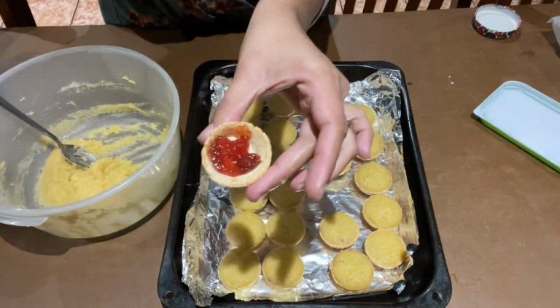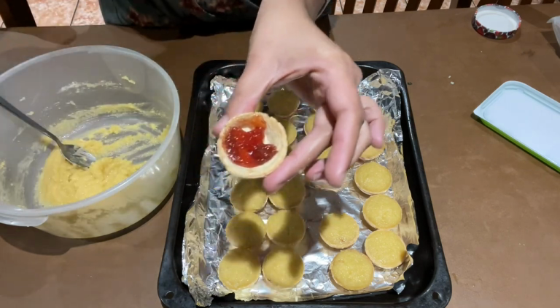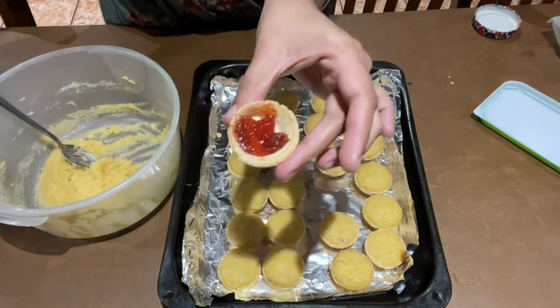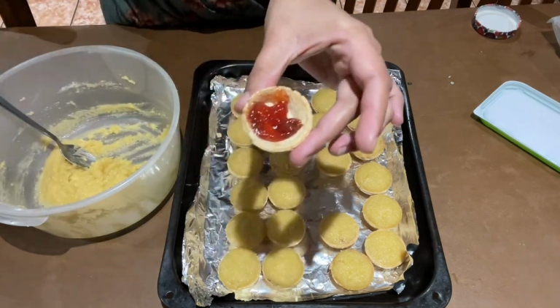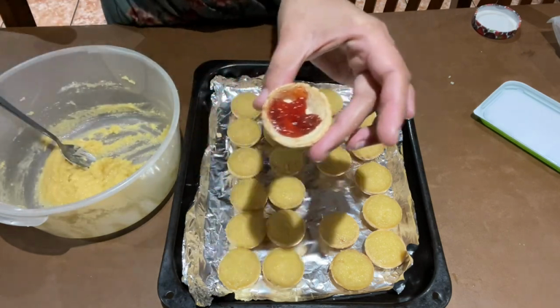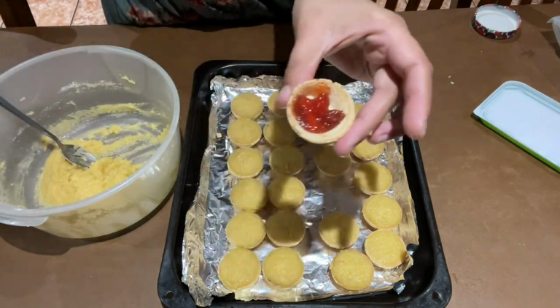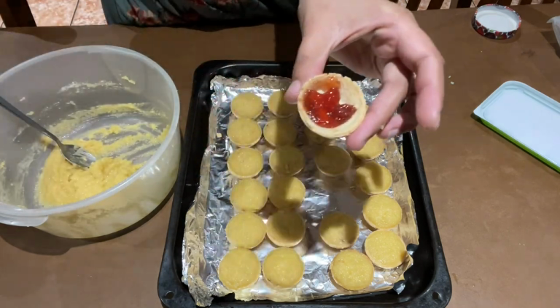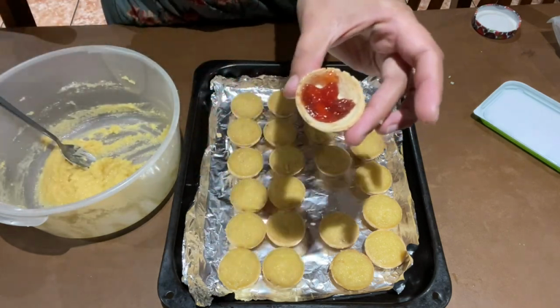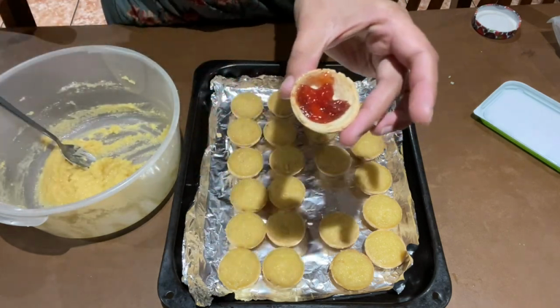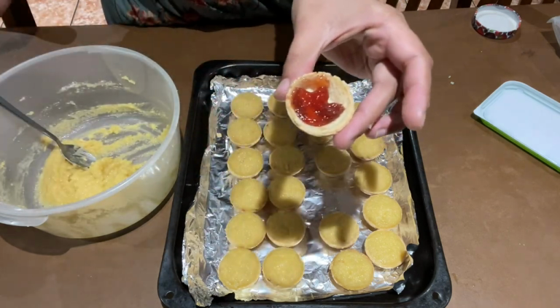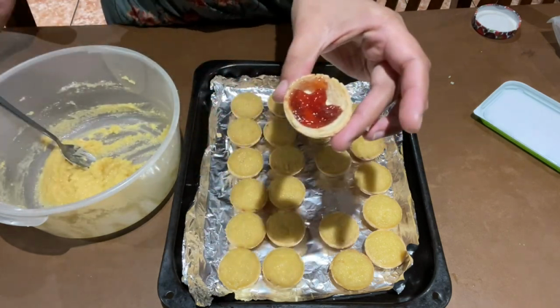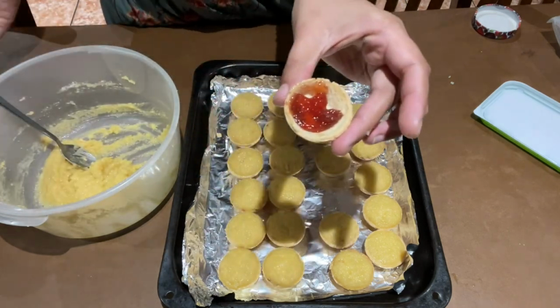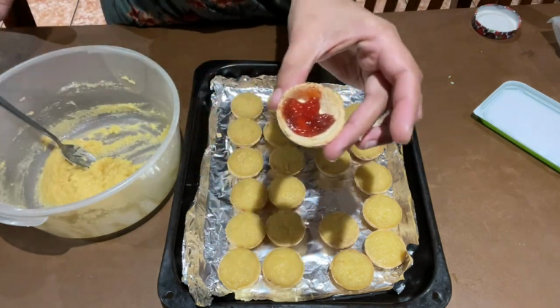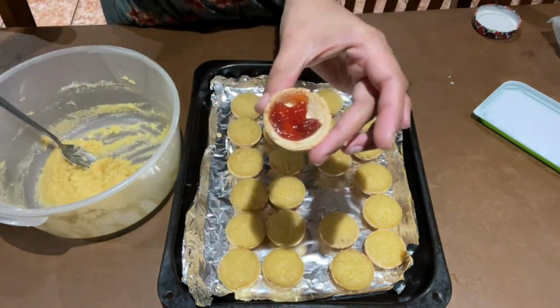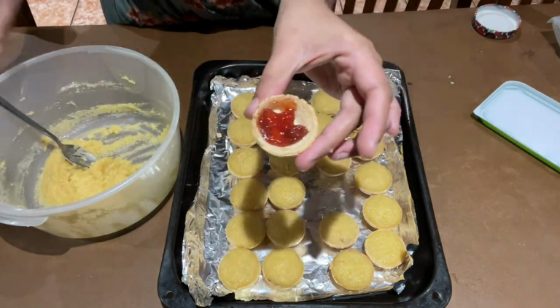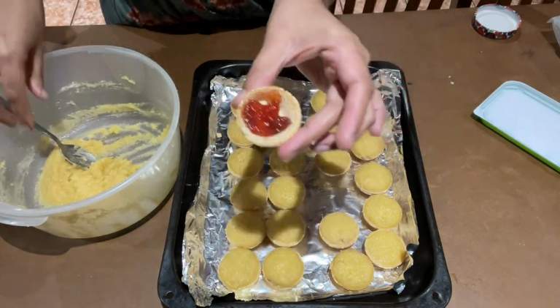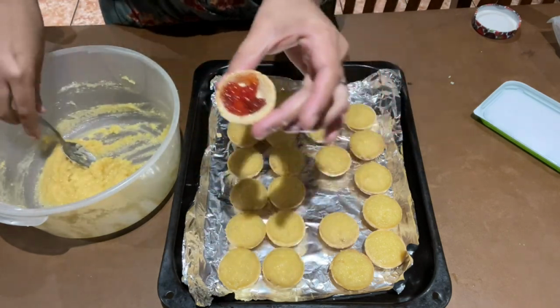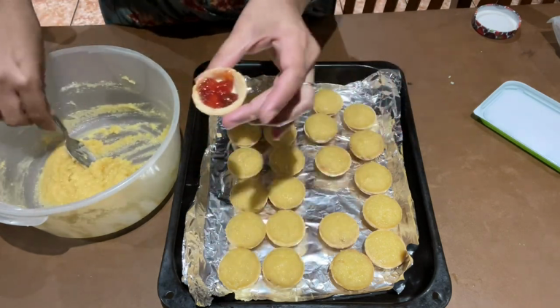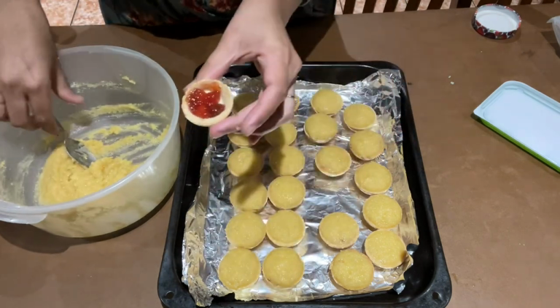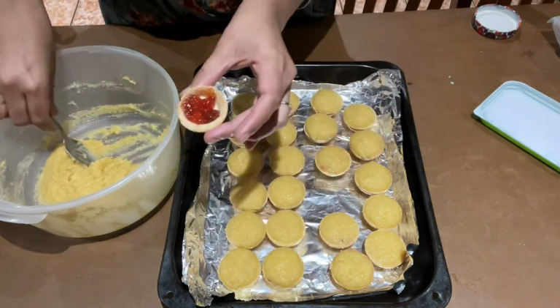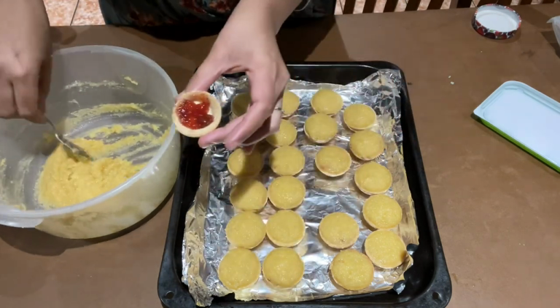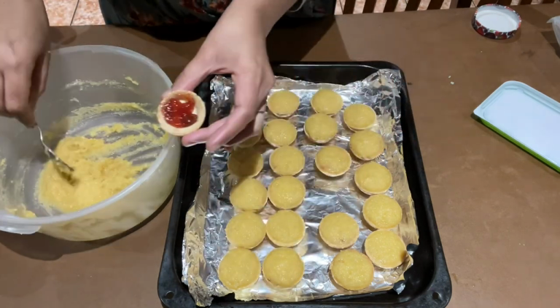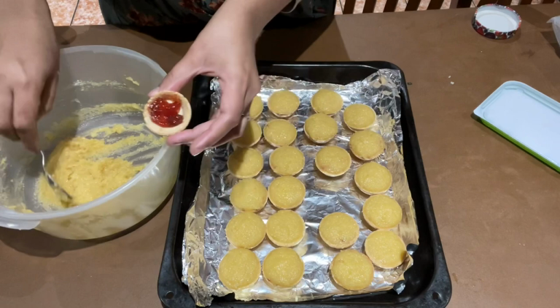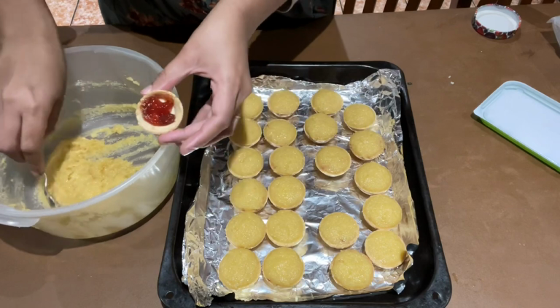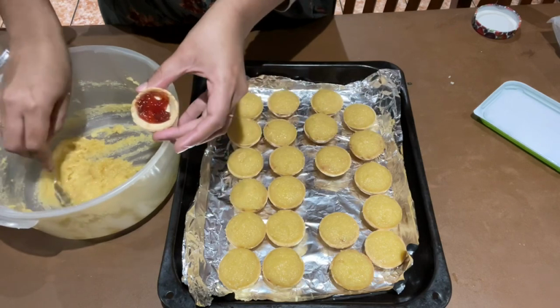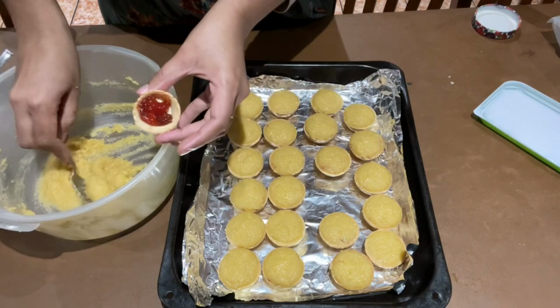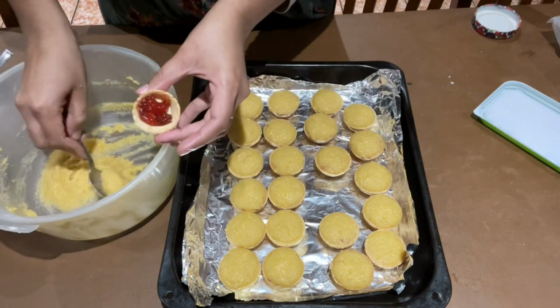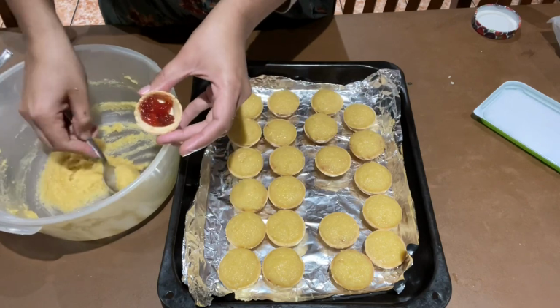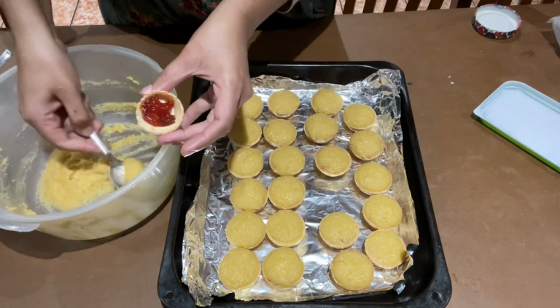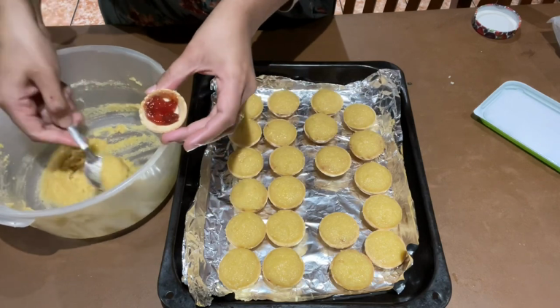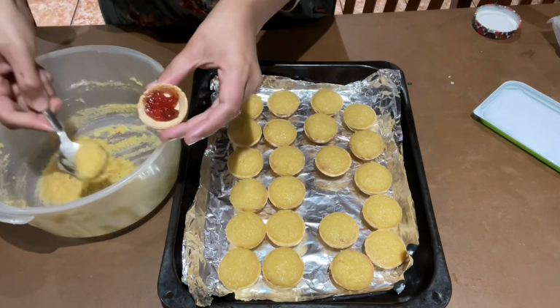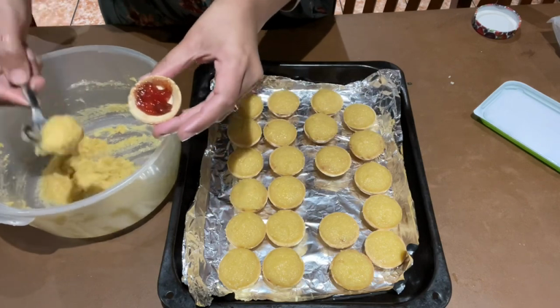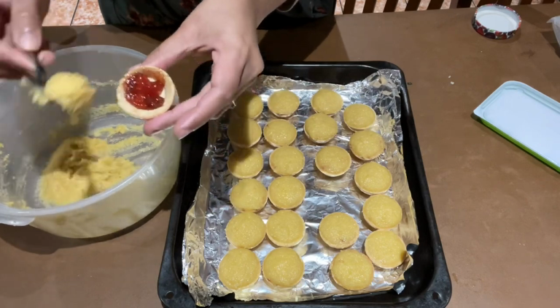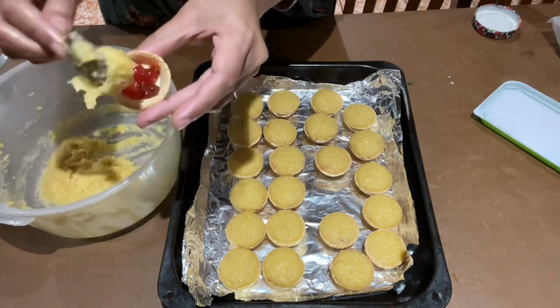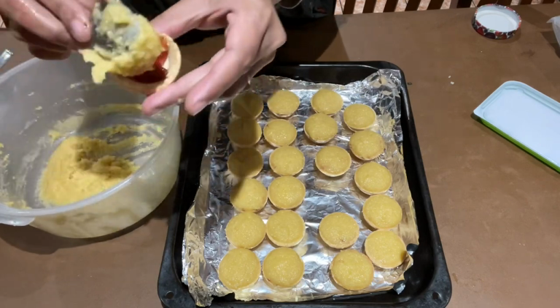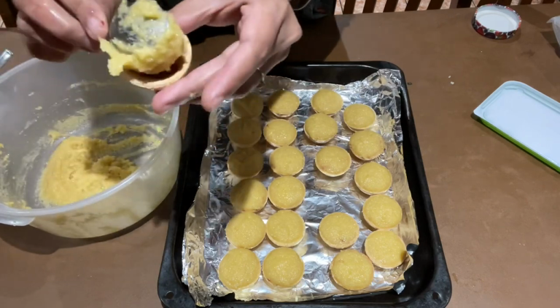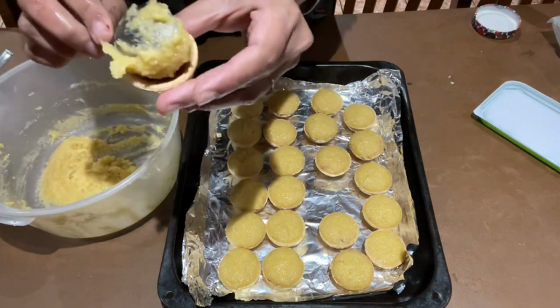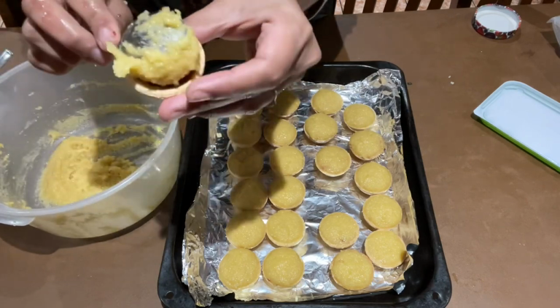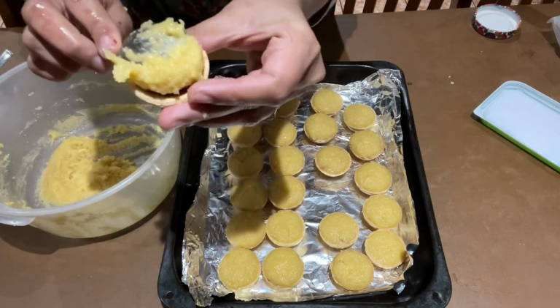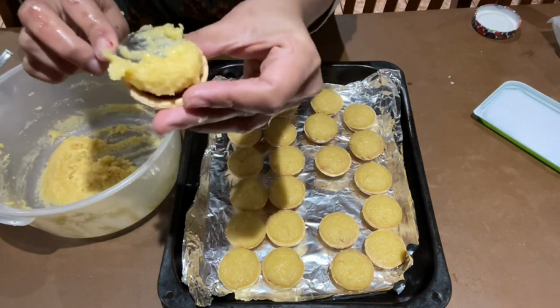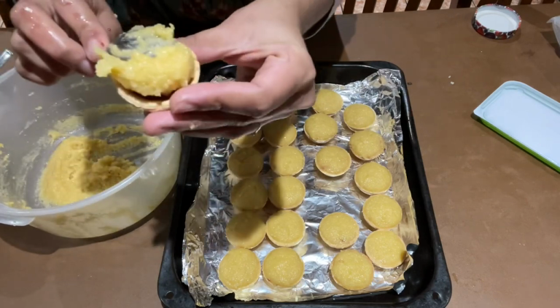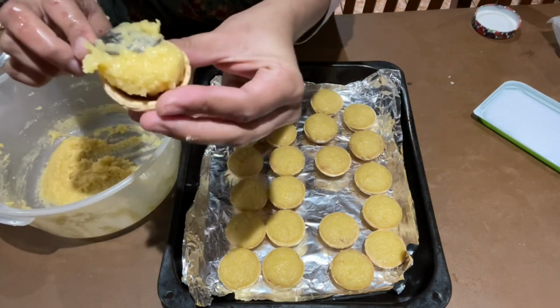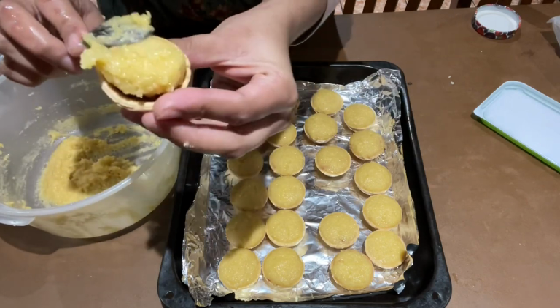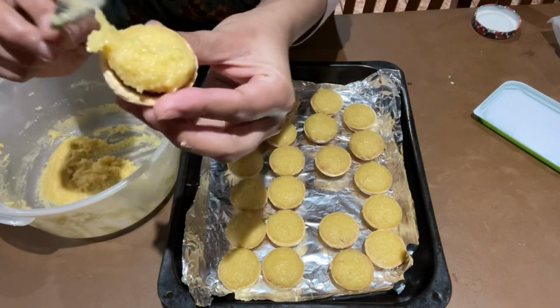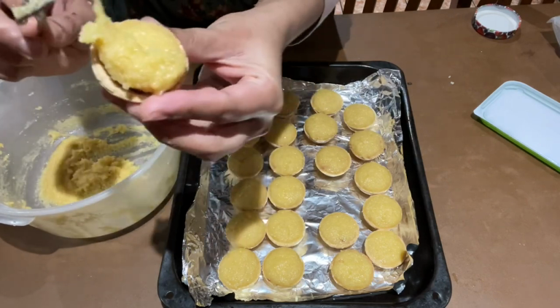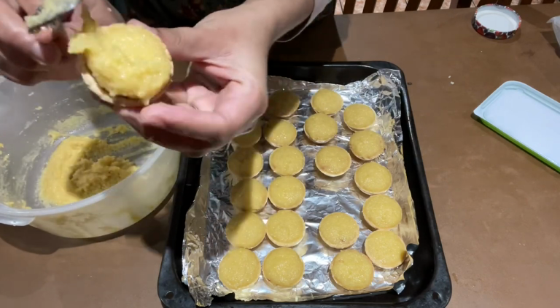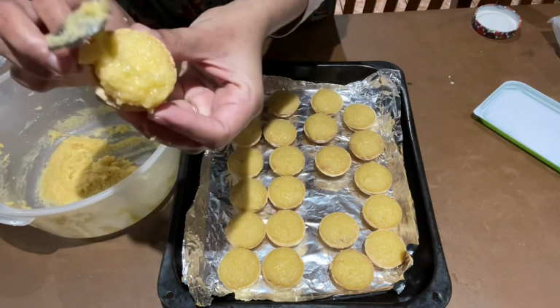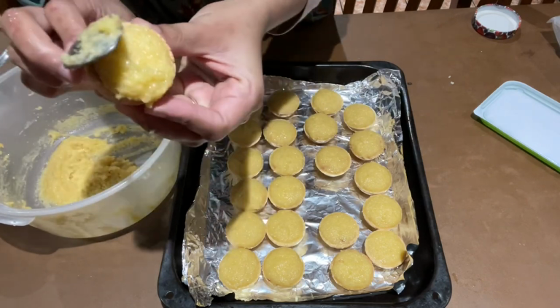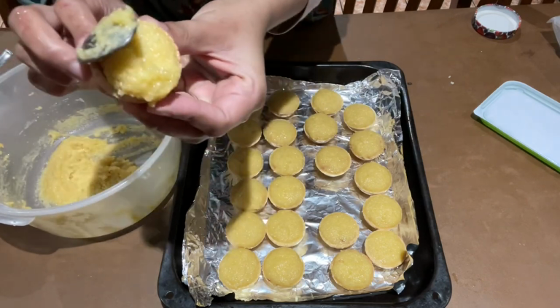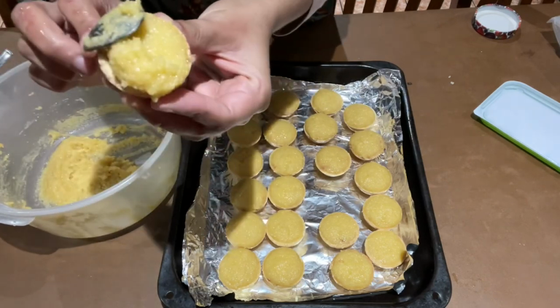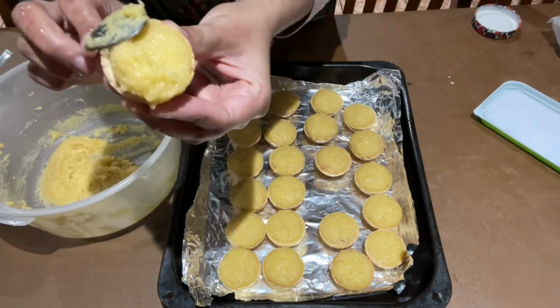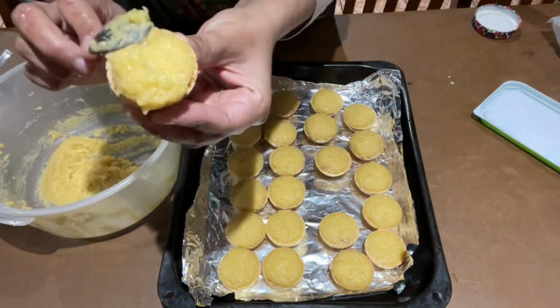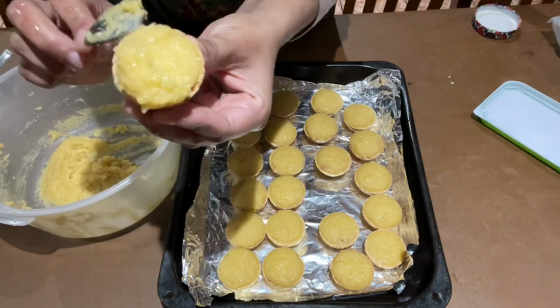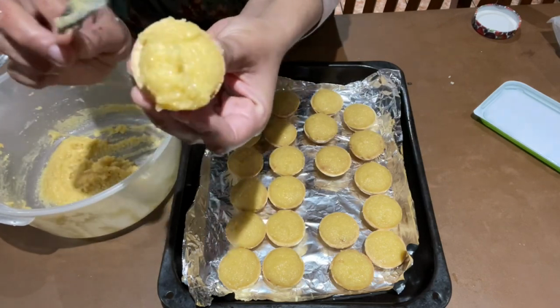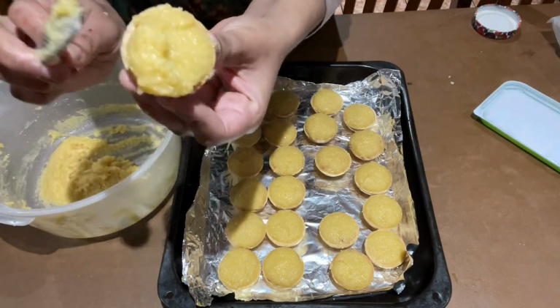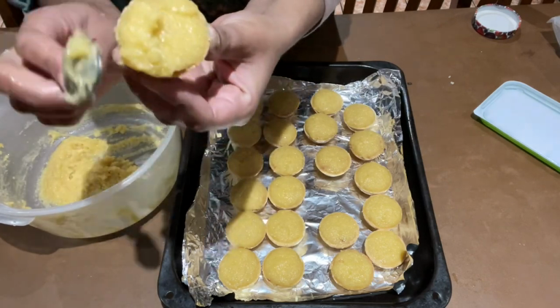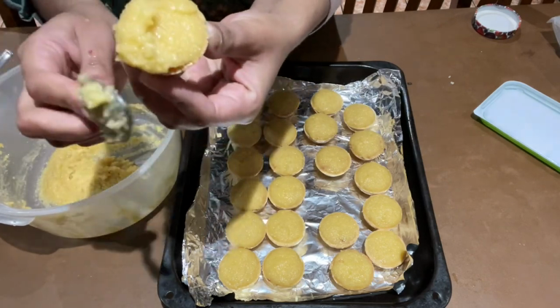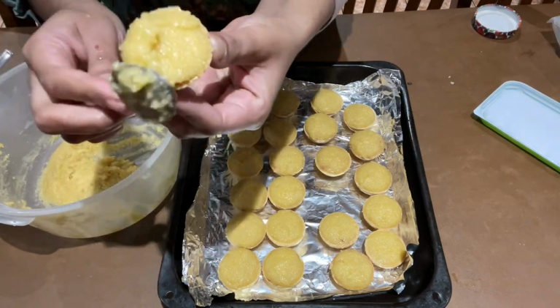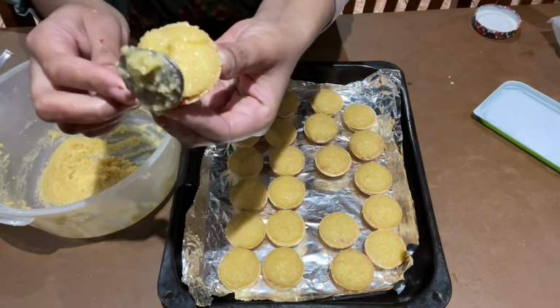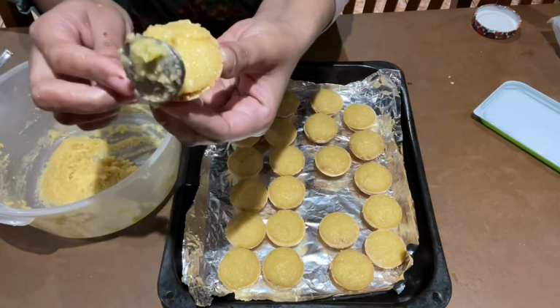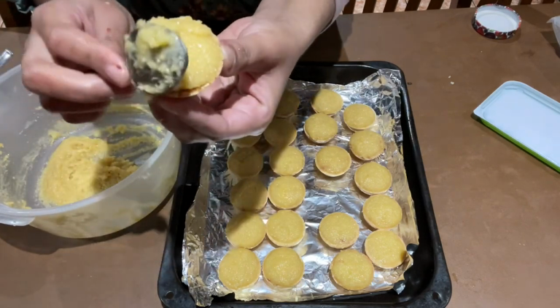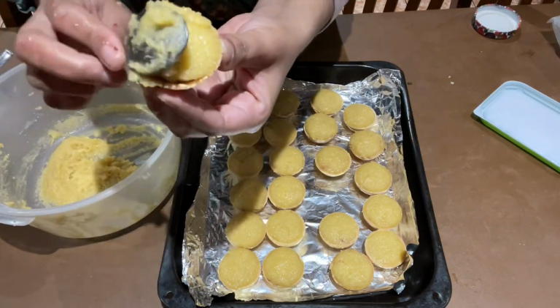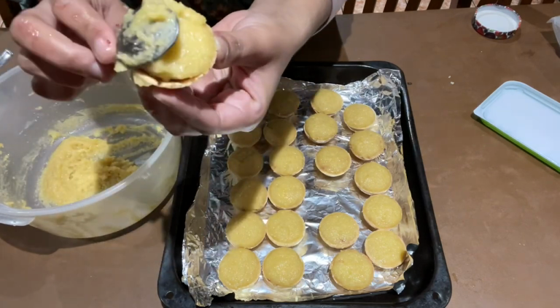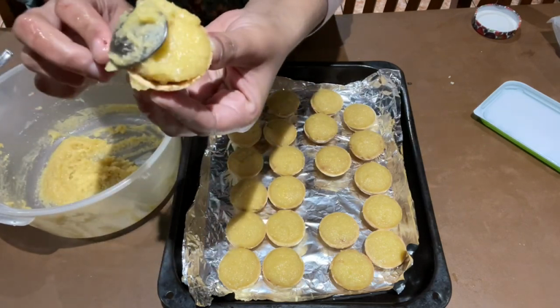Now fill each pastry base with strawberry or raspberry jam, then finish off with the almond mixture.